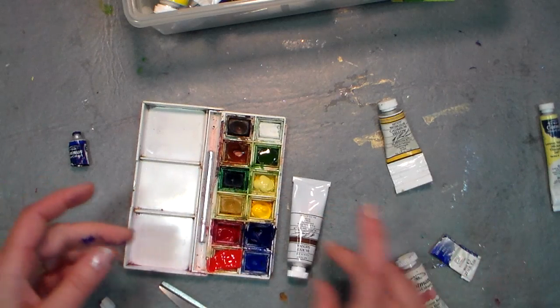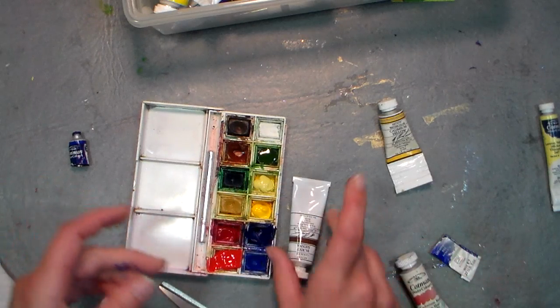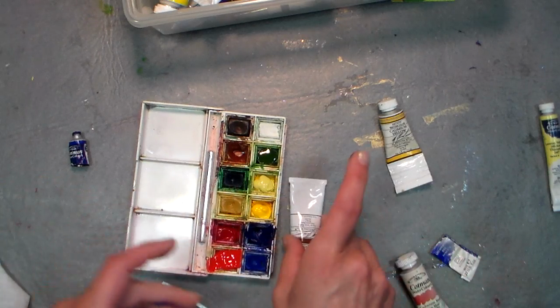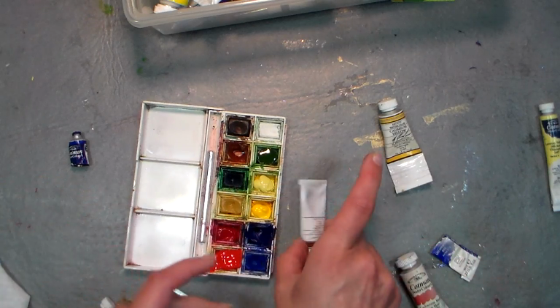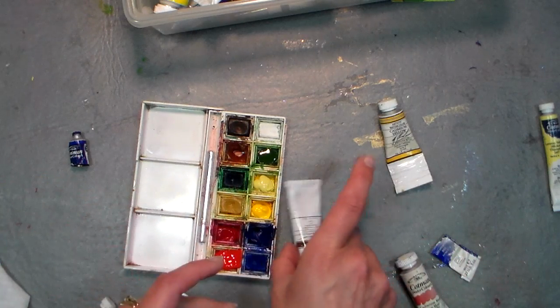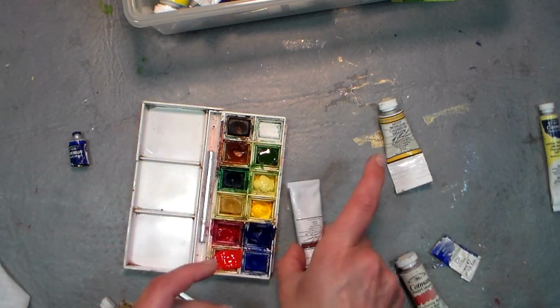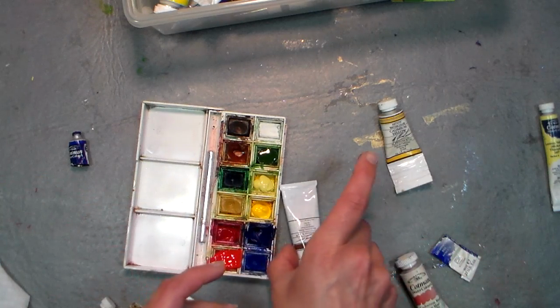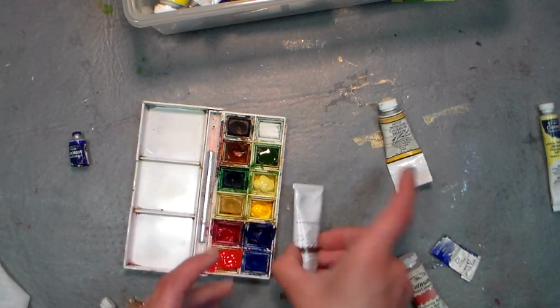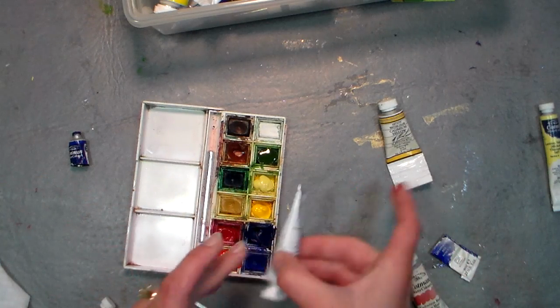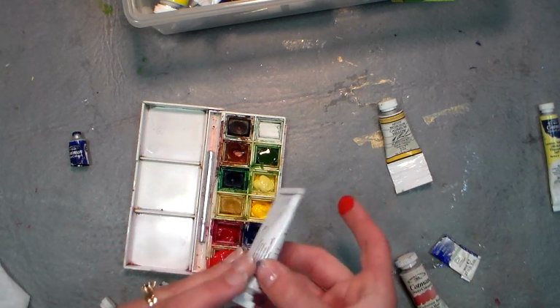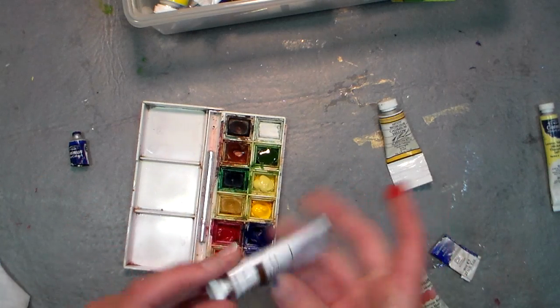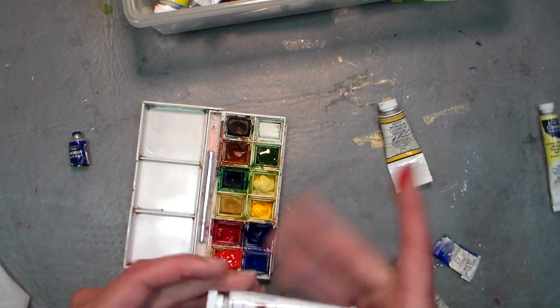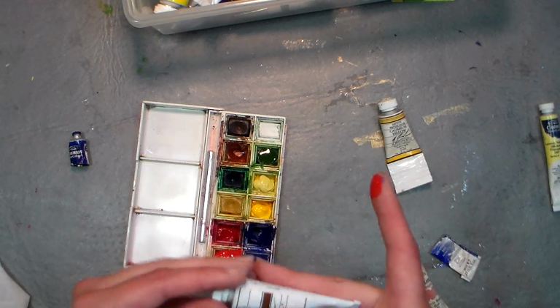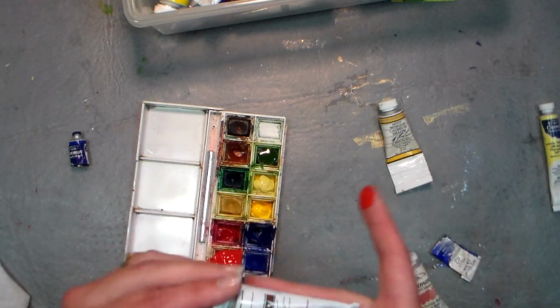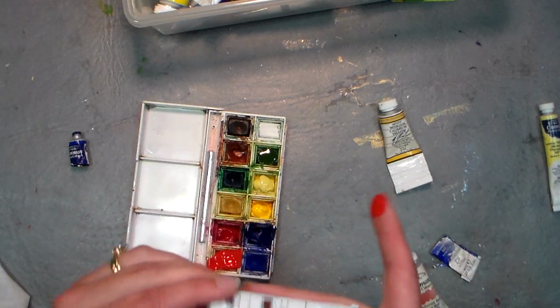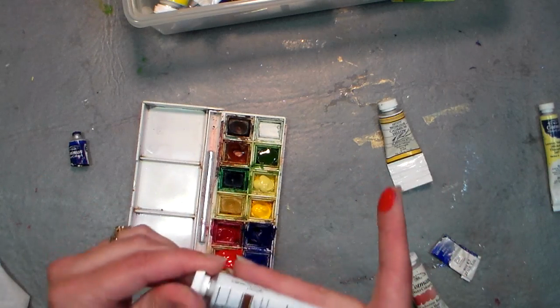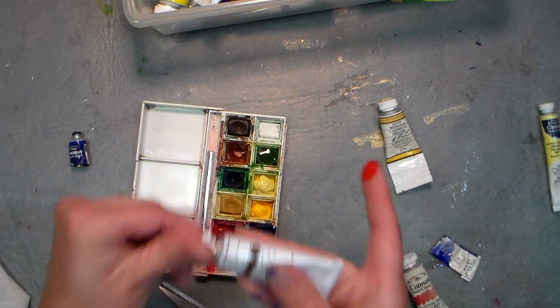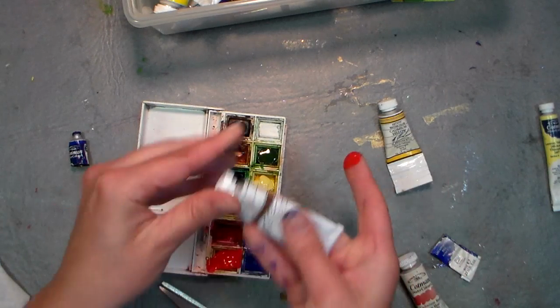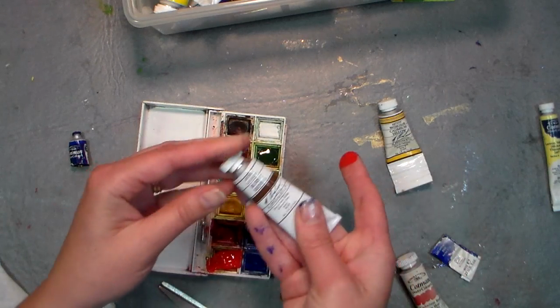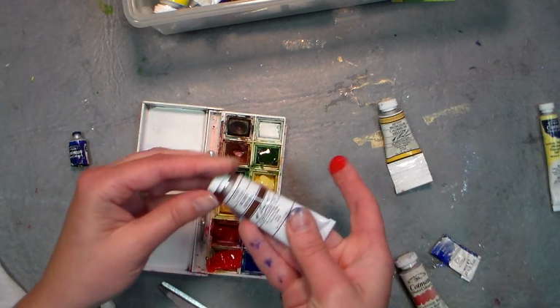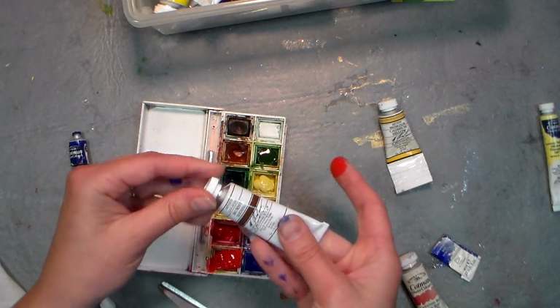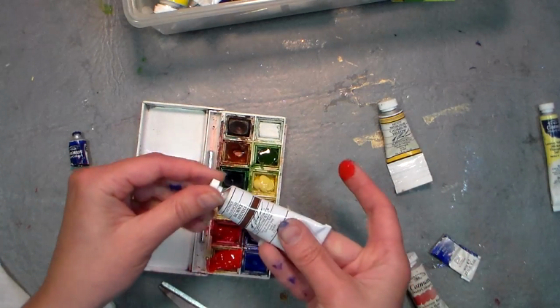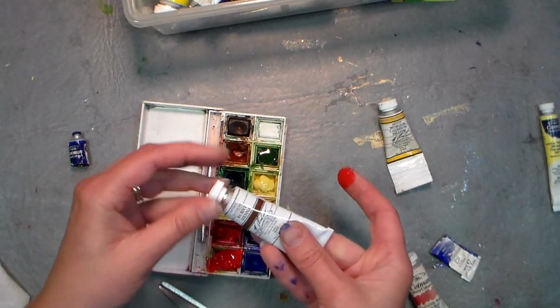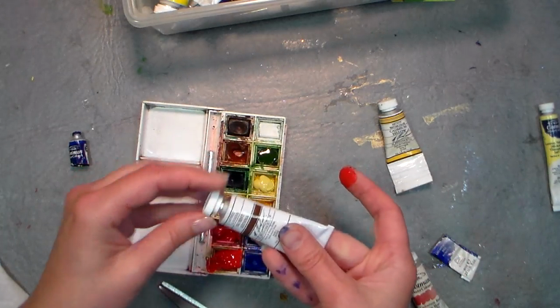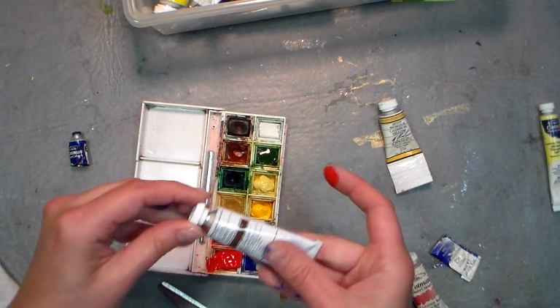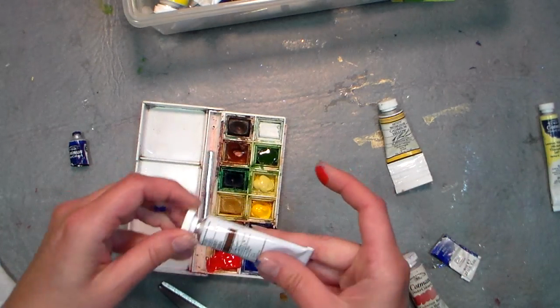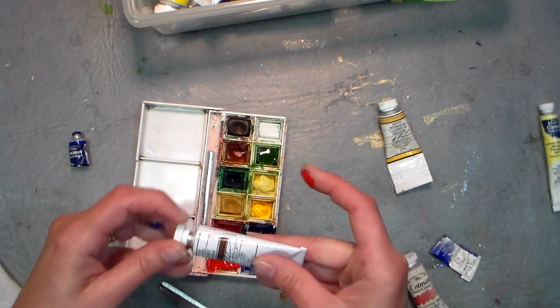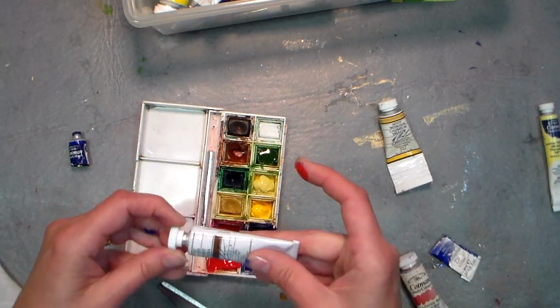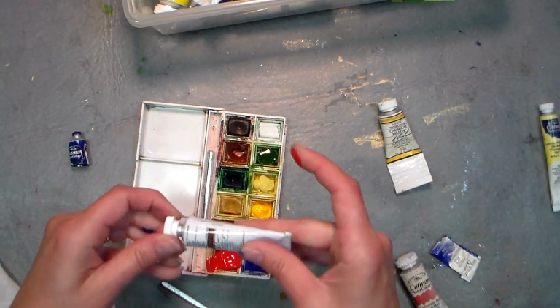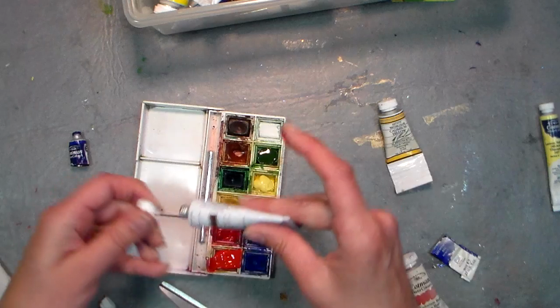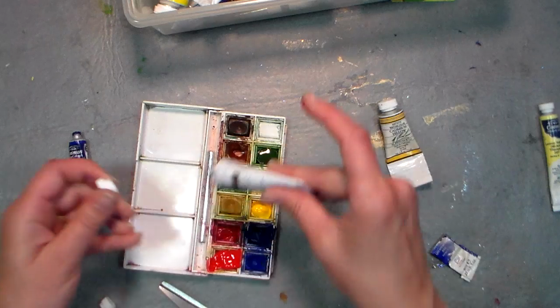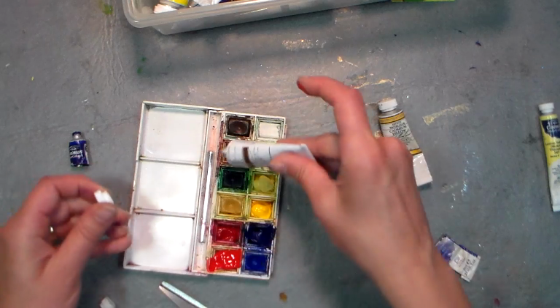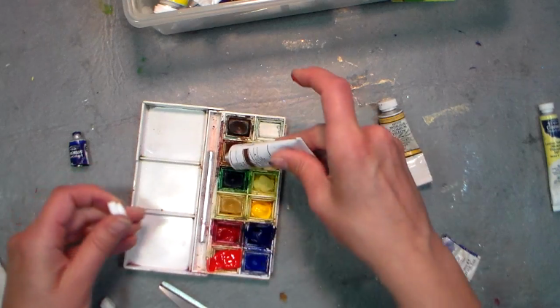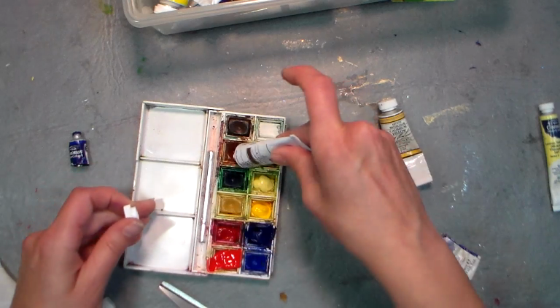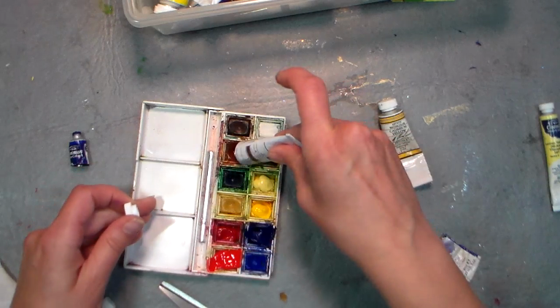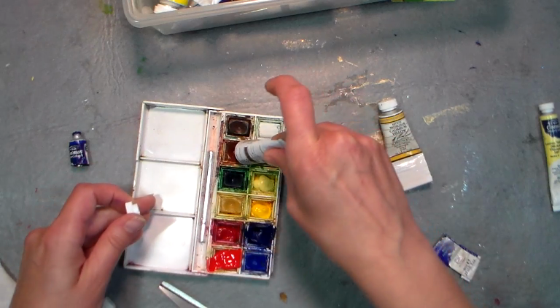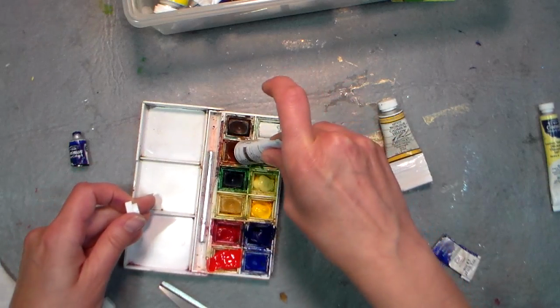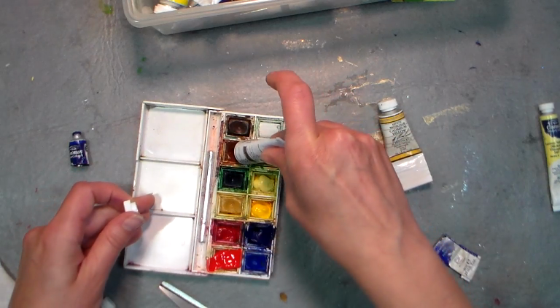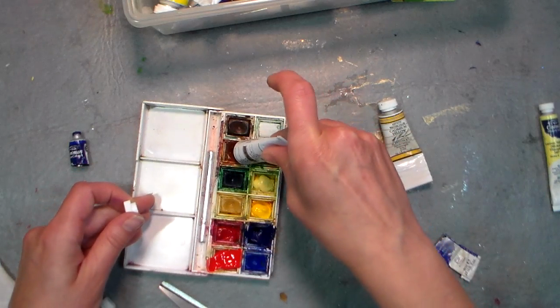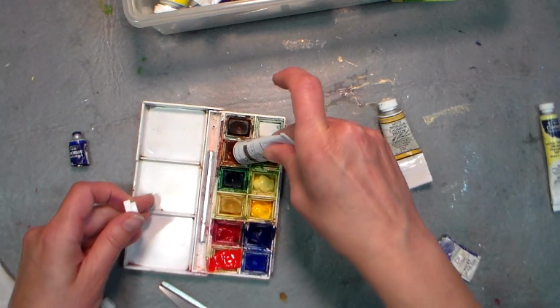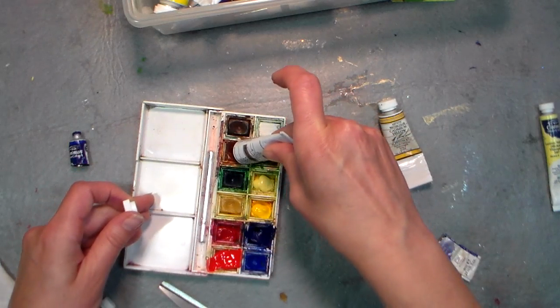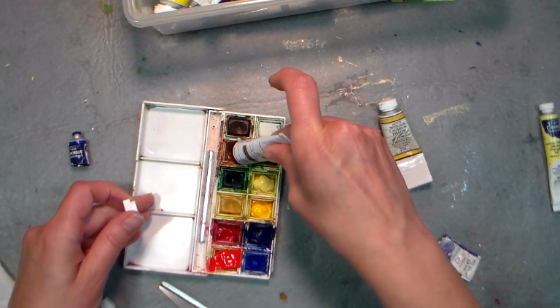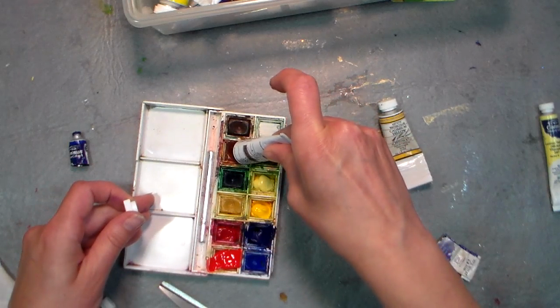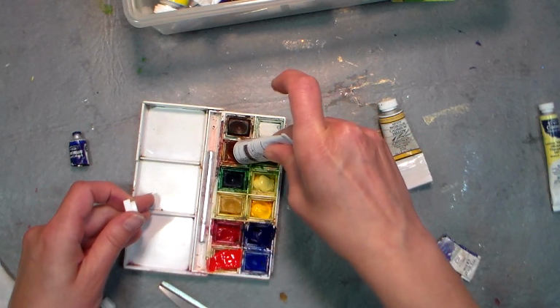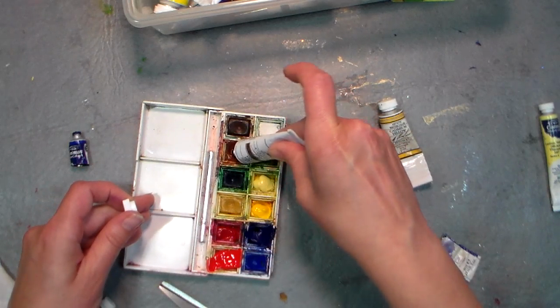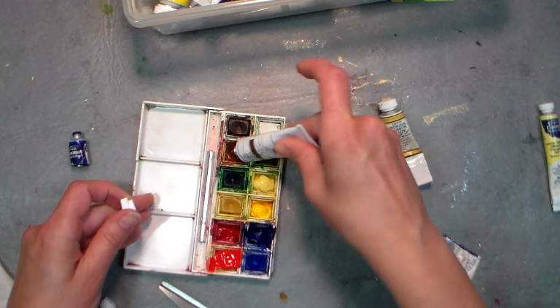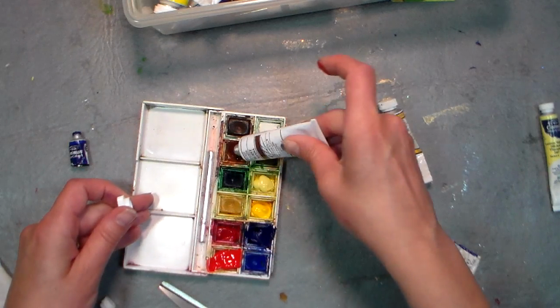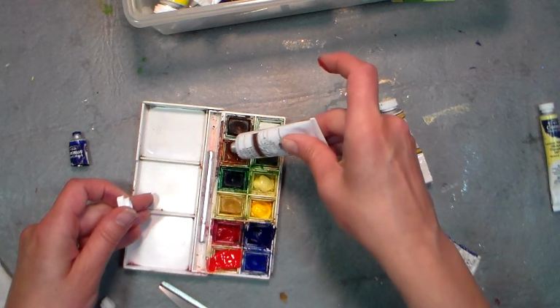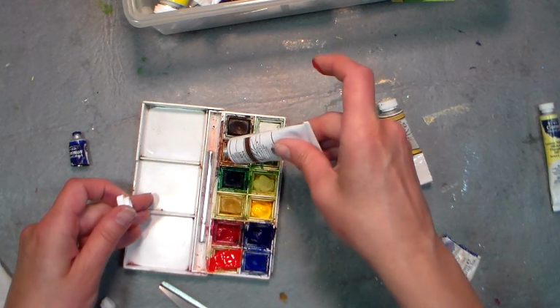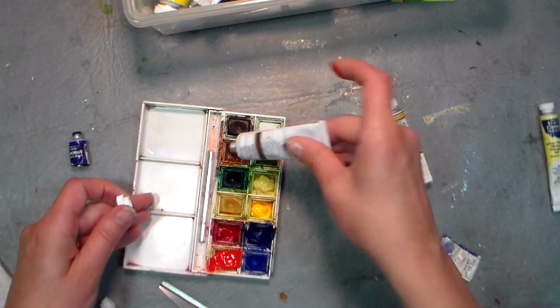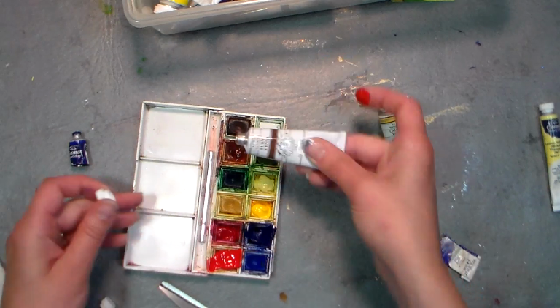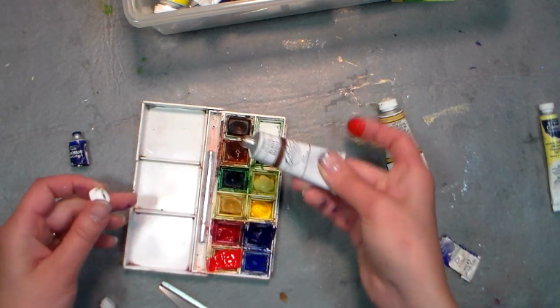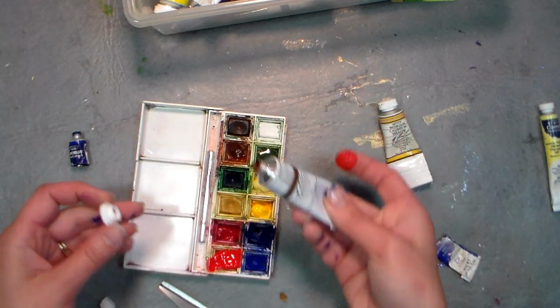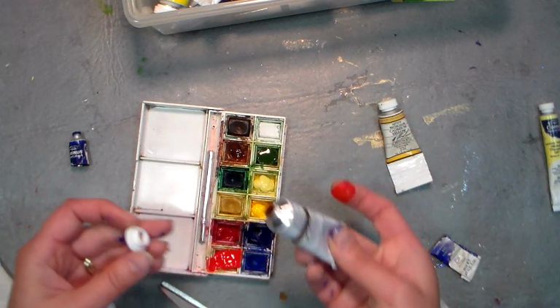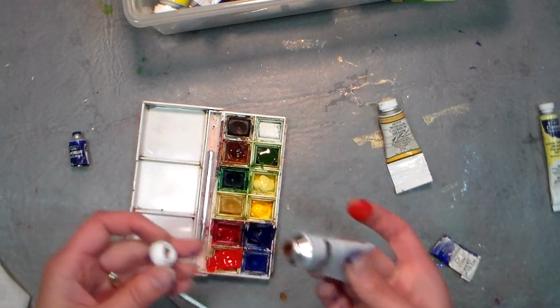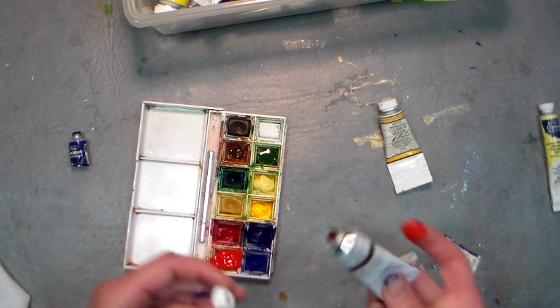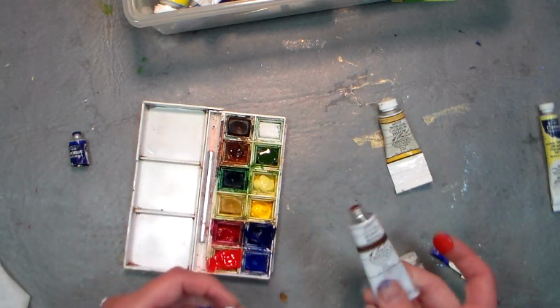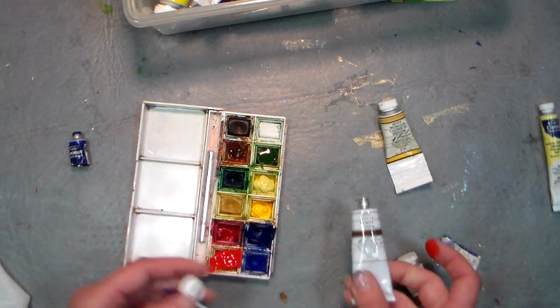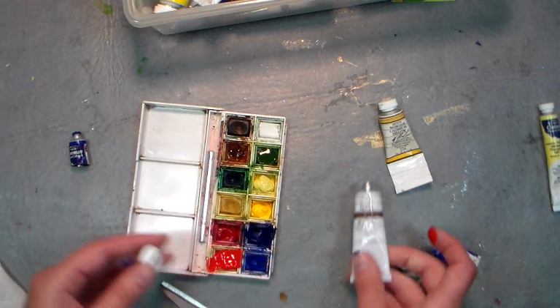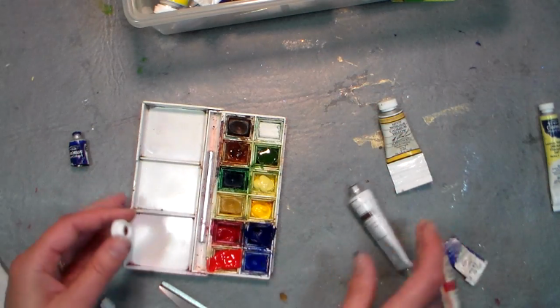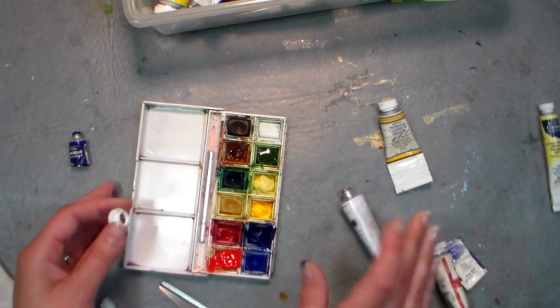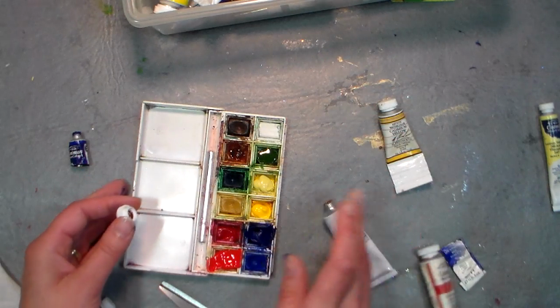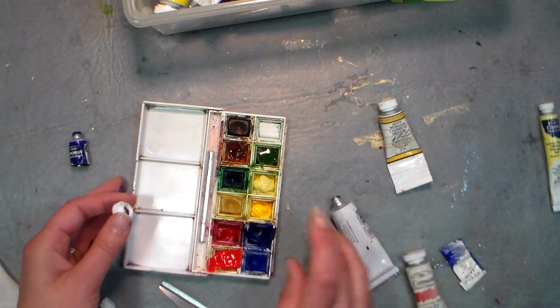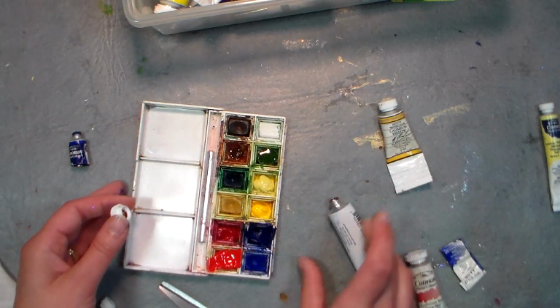I'll probably take a toothpick and just press that in there really well. And of course burnt sienna — I use that a lot. This is one of my M. Graham colors; I'm just gonna squeeze that in.